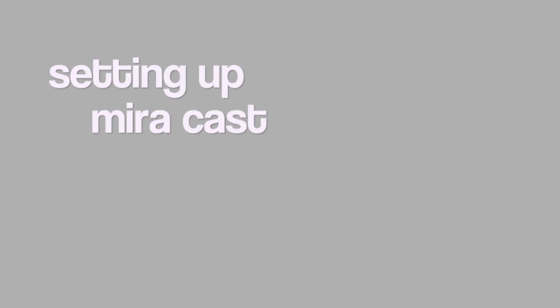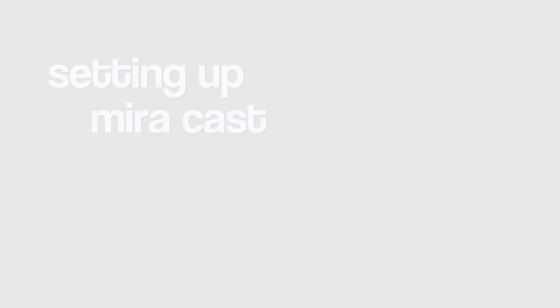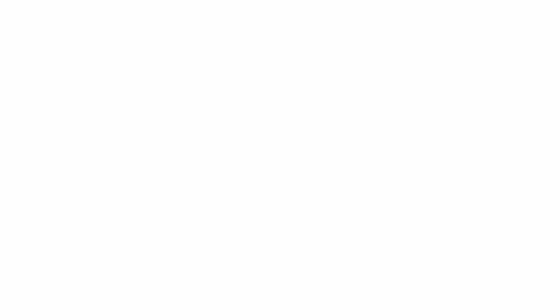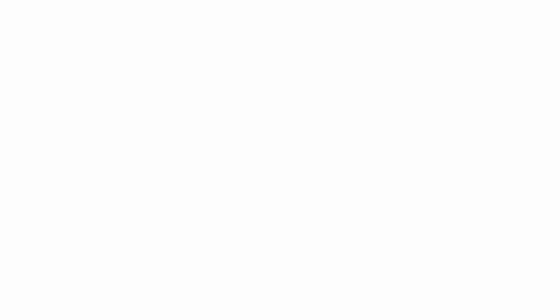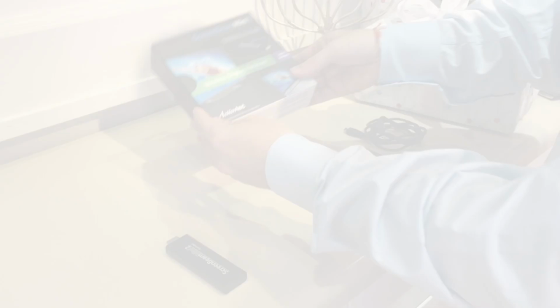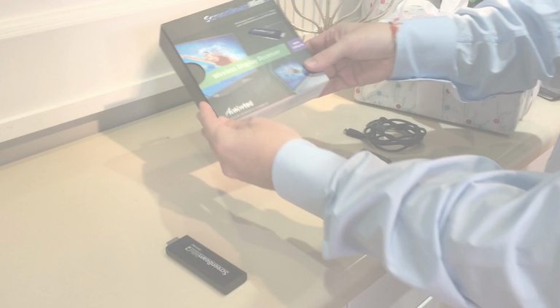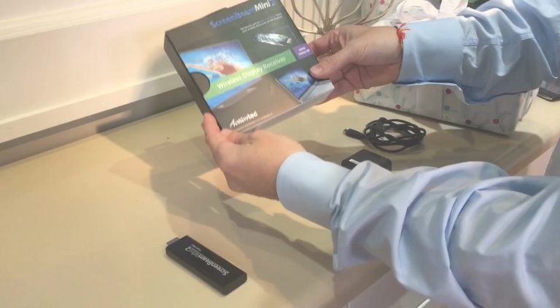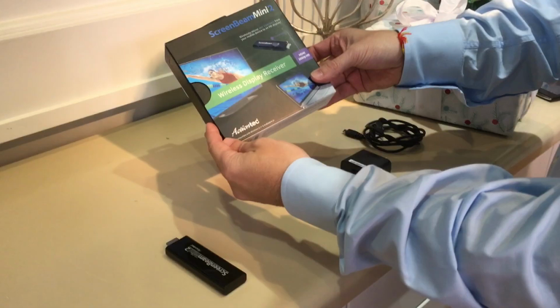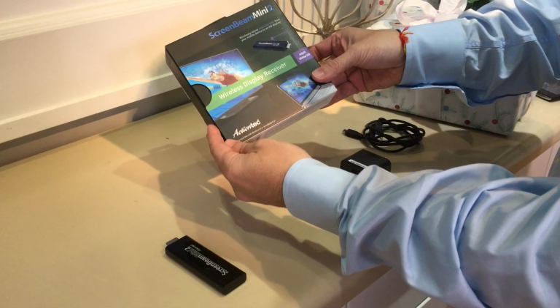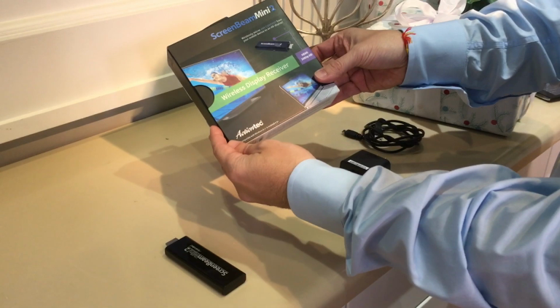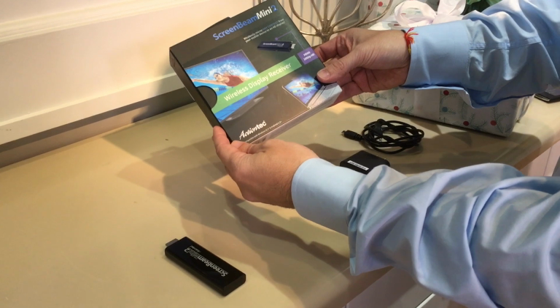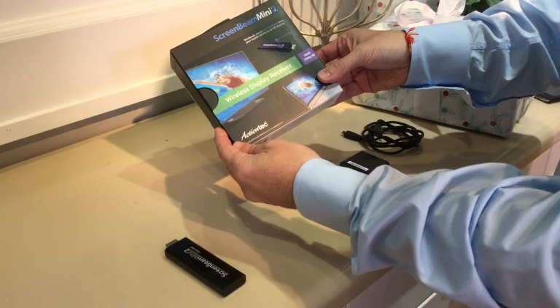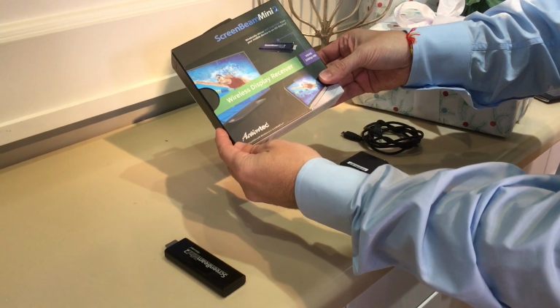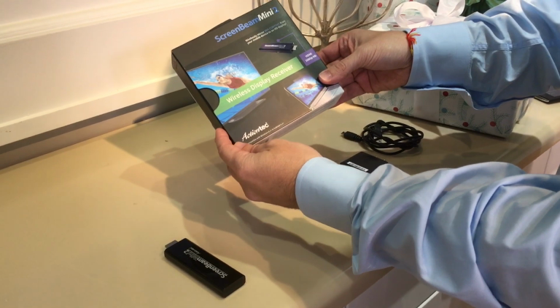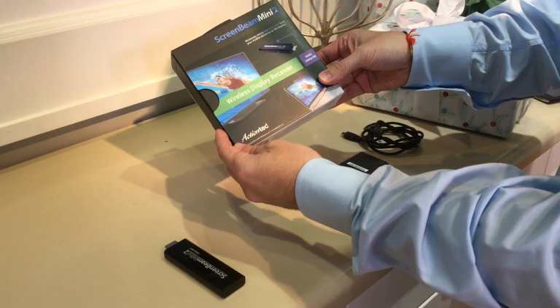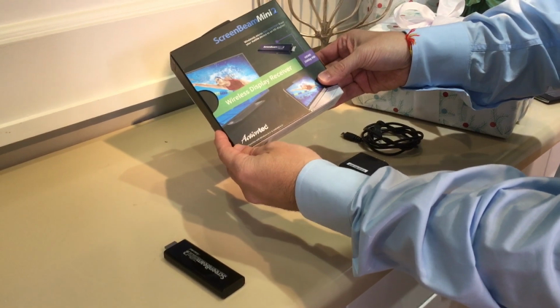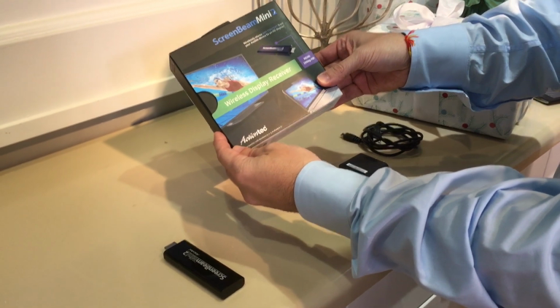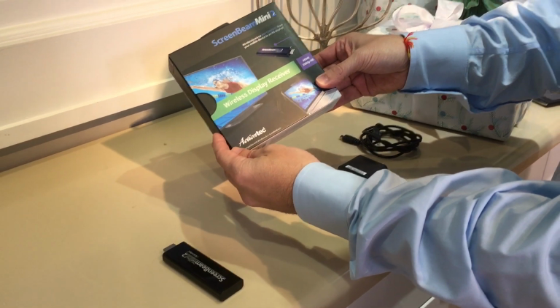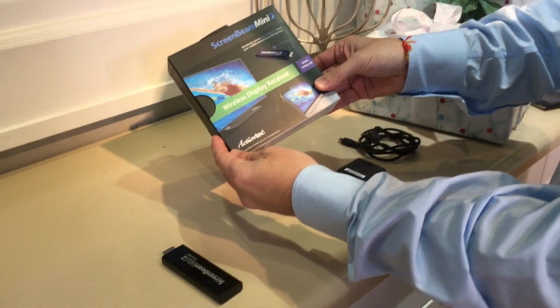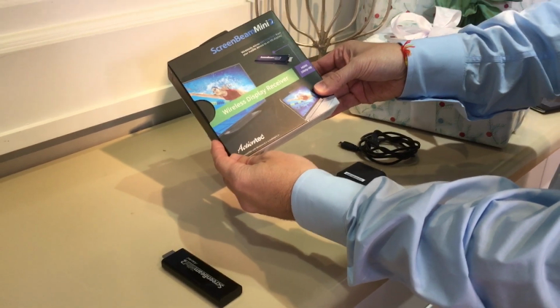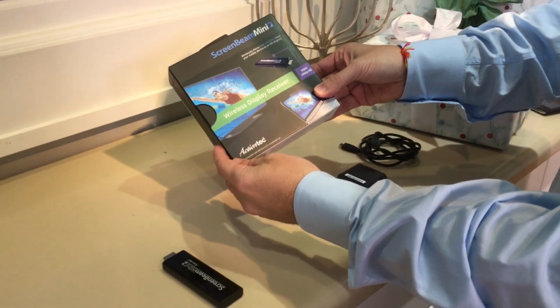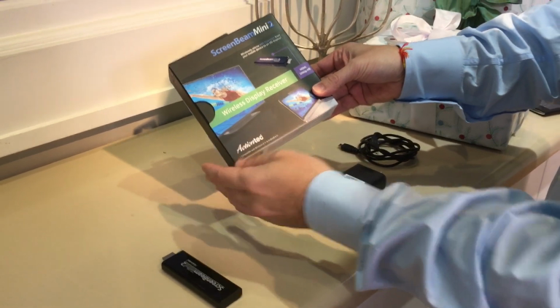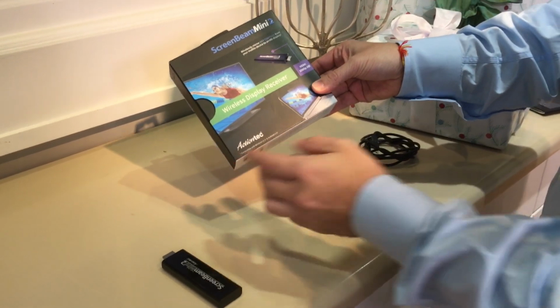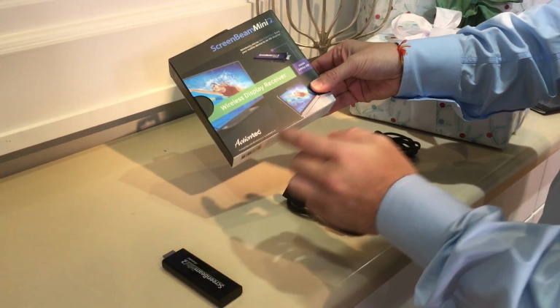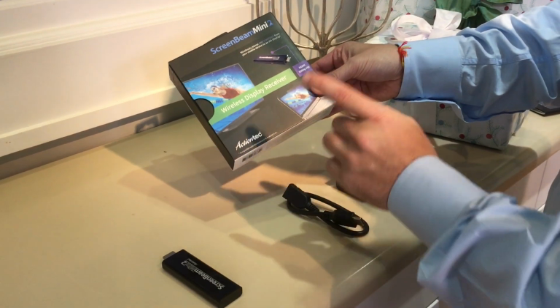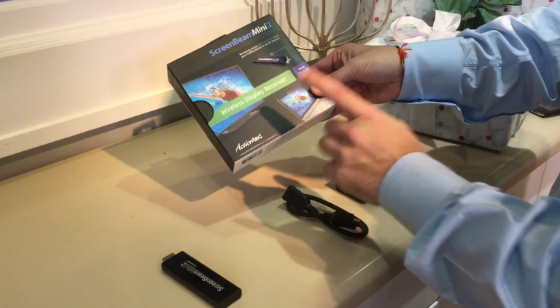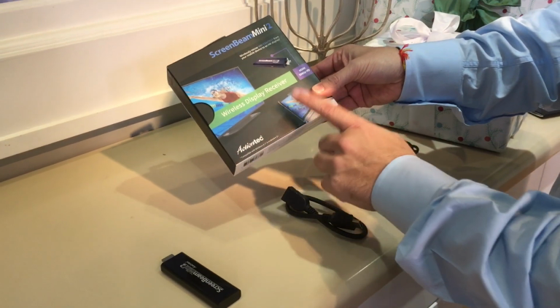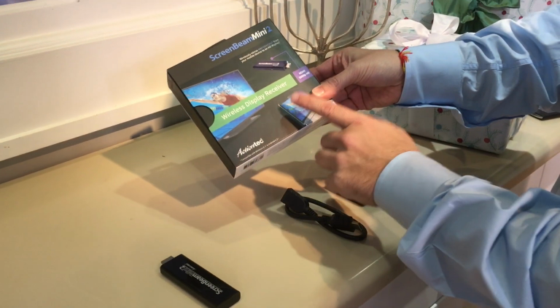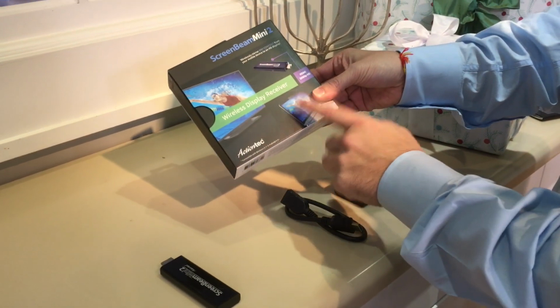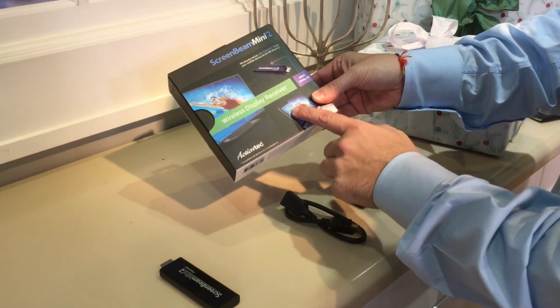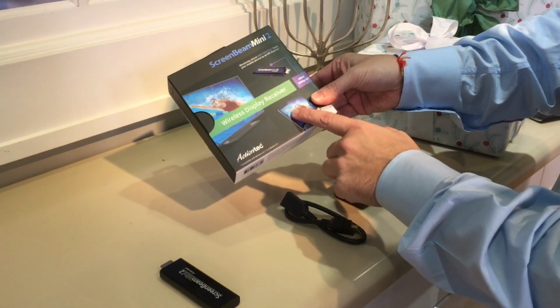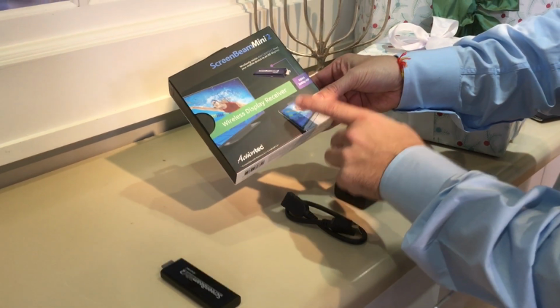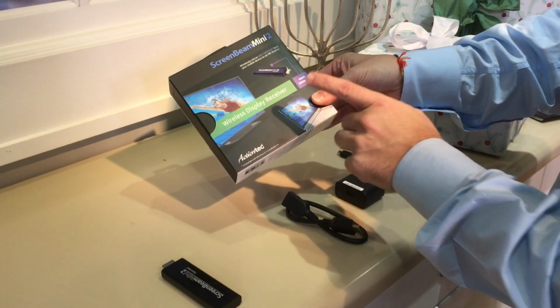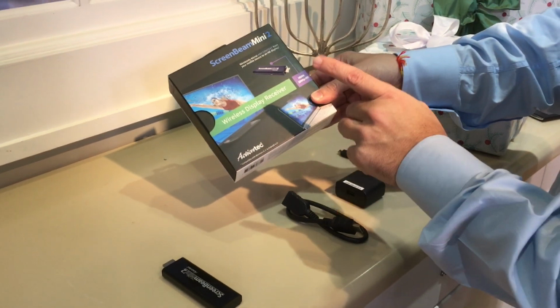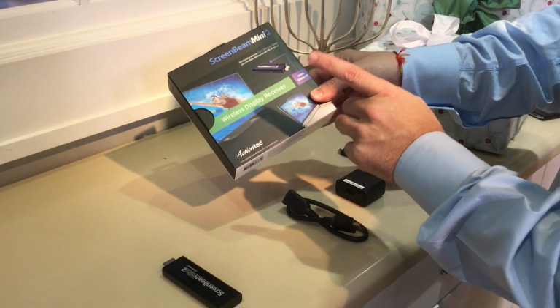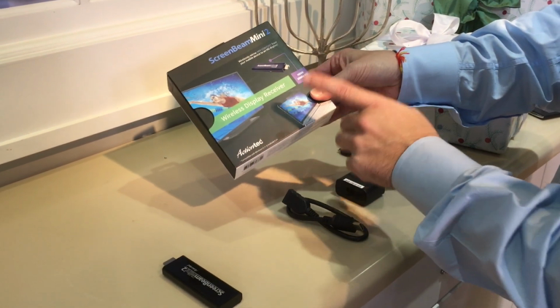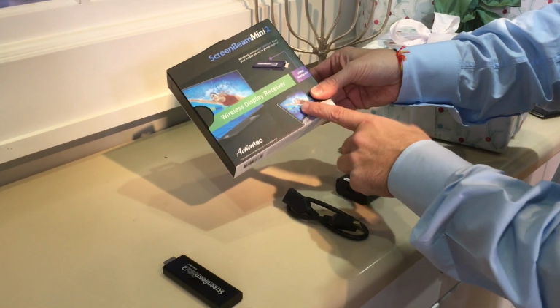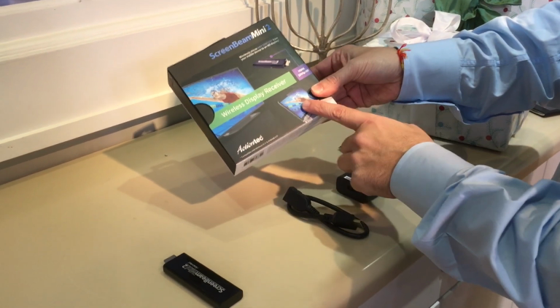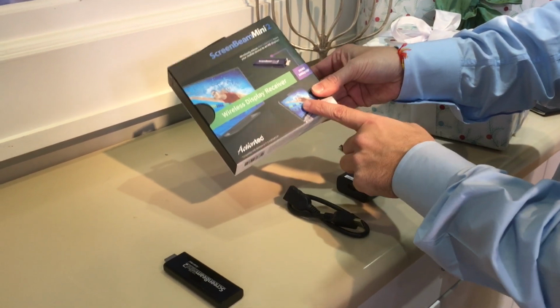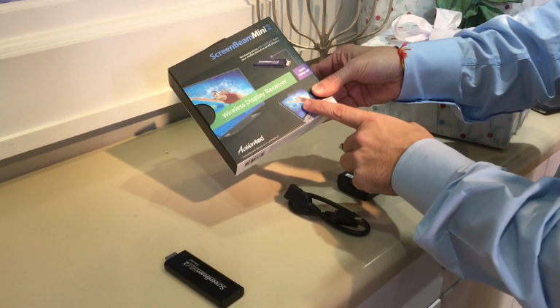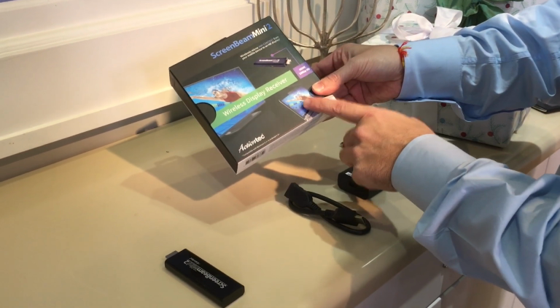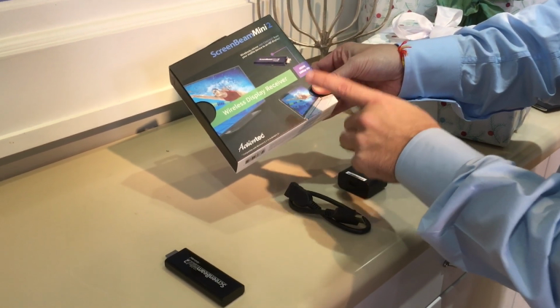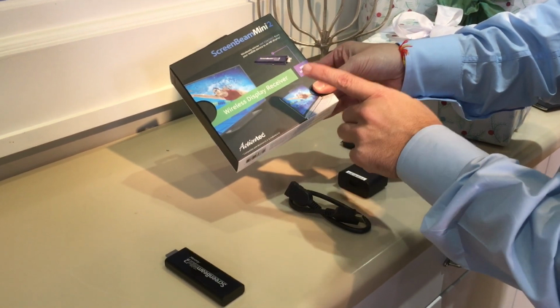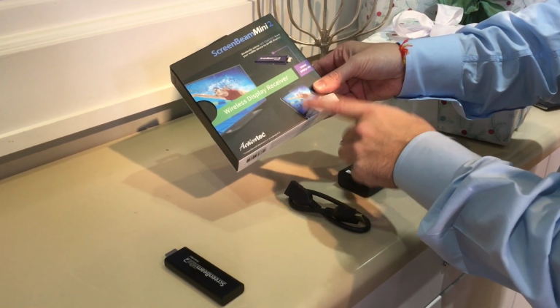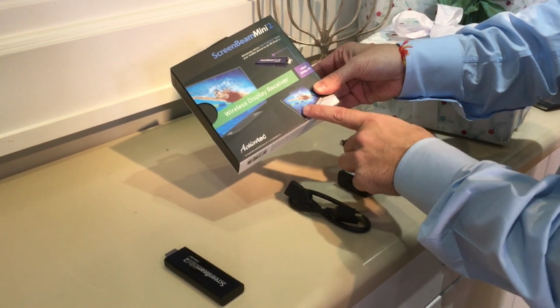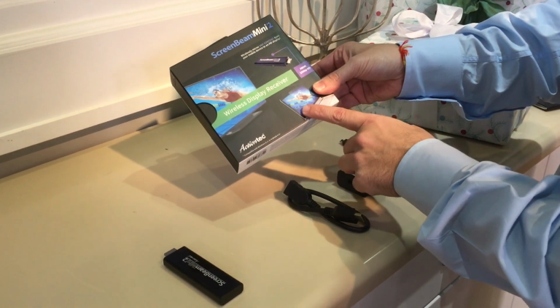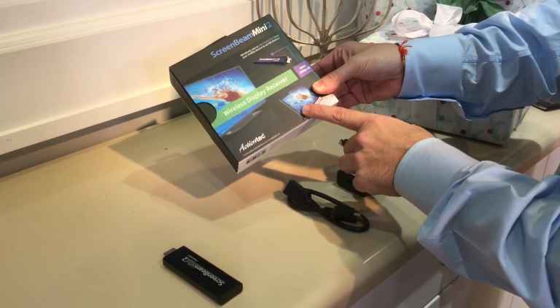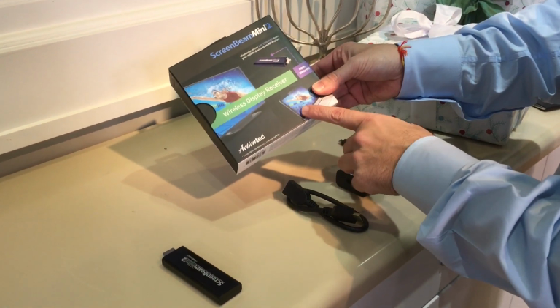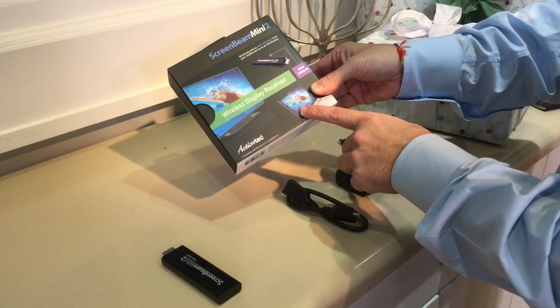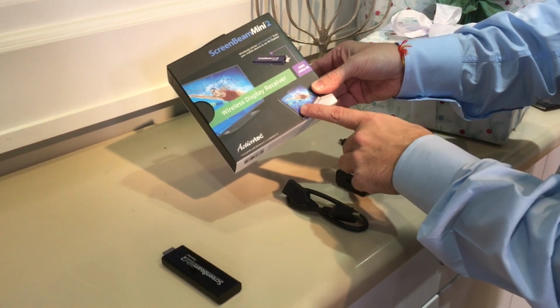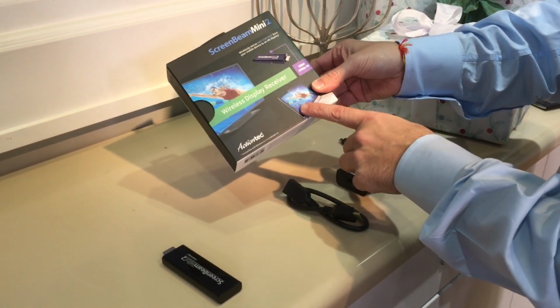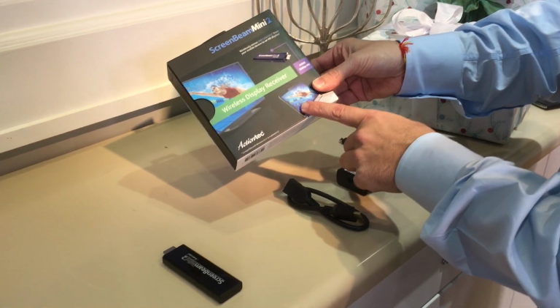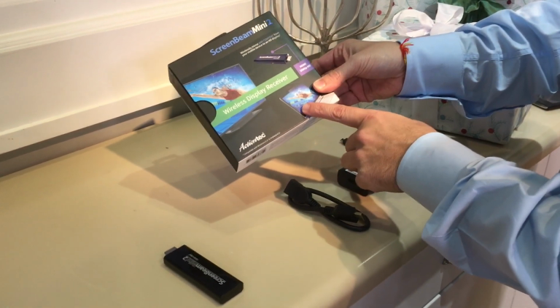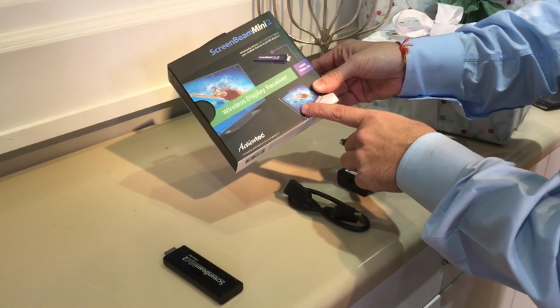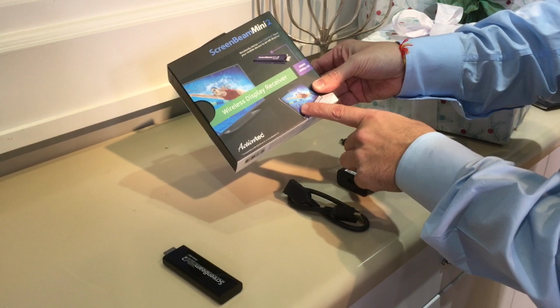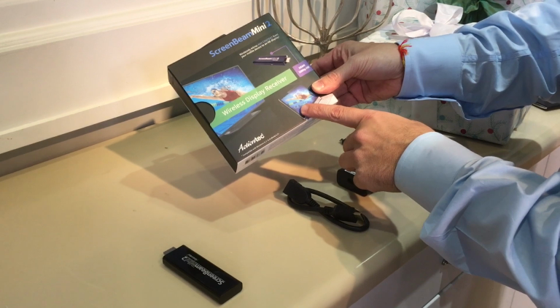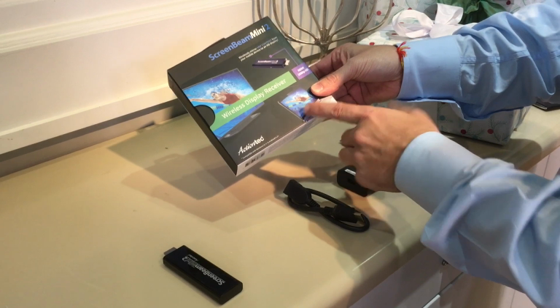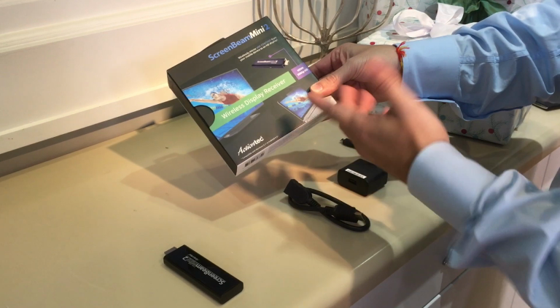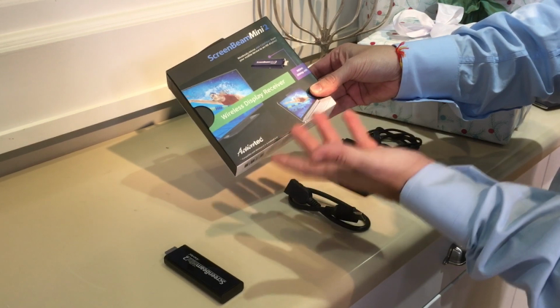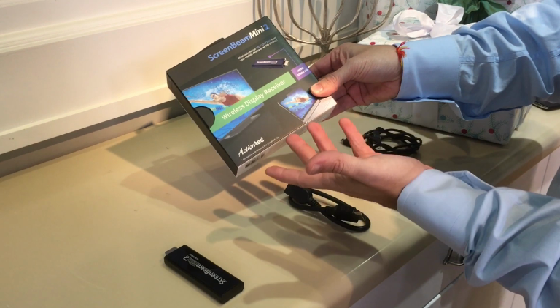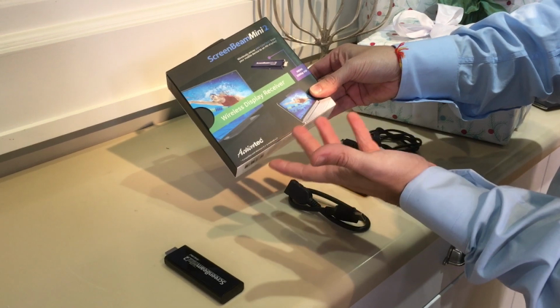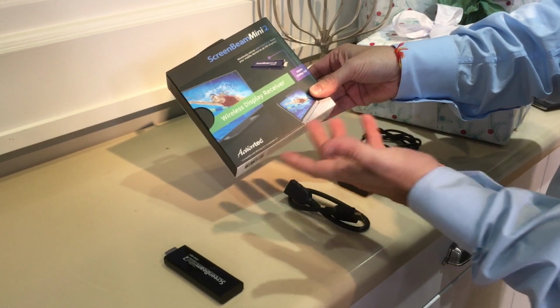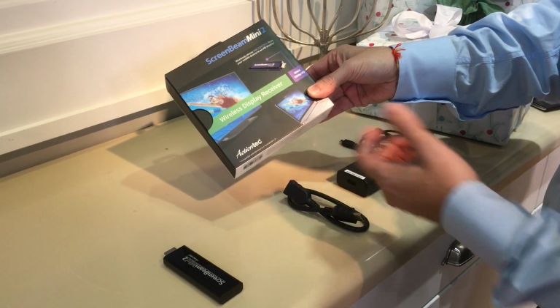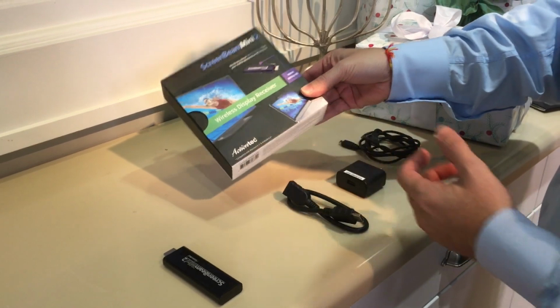This is your ActionTech ScreenBeam, which gives you the capability to mirror cast from your tablet directly out to any big screen TV.